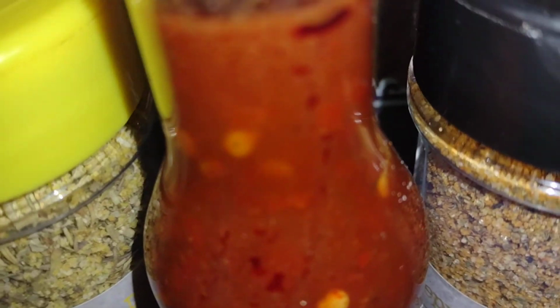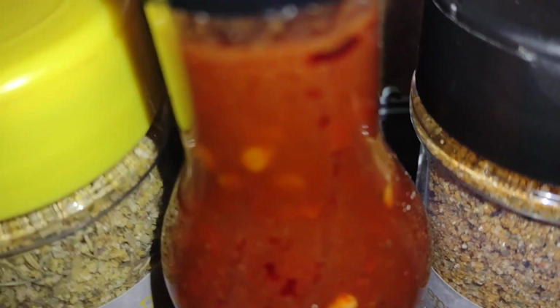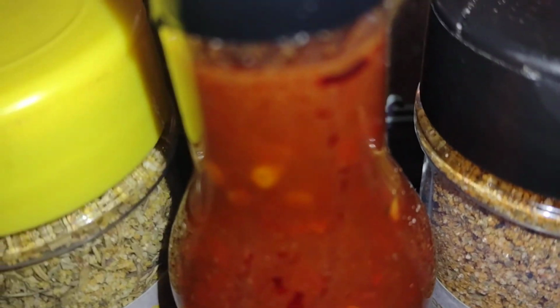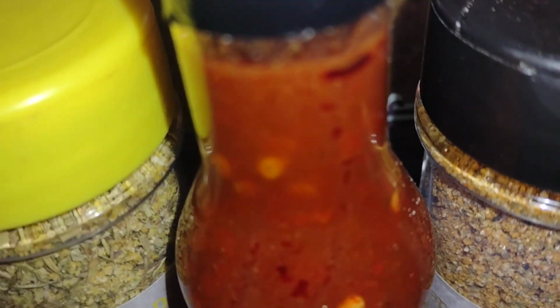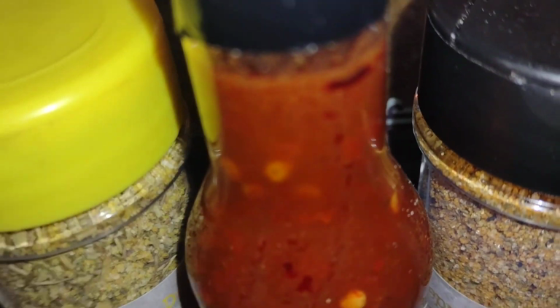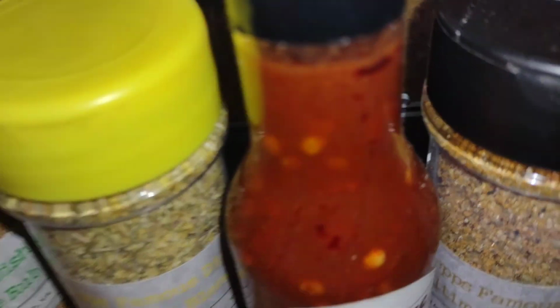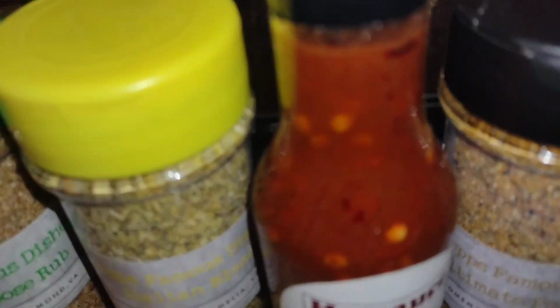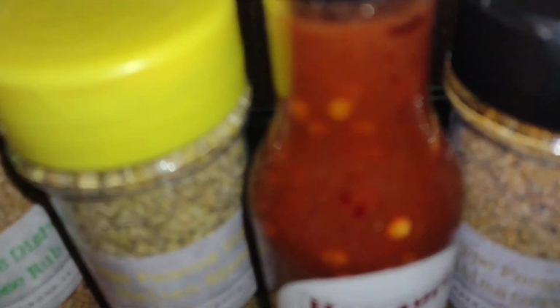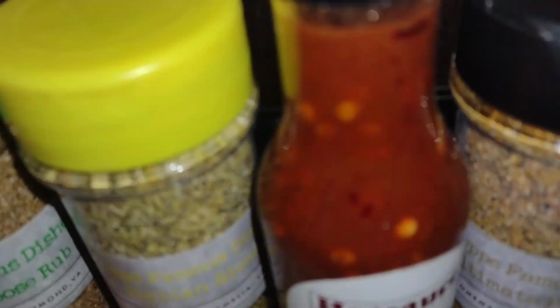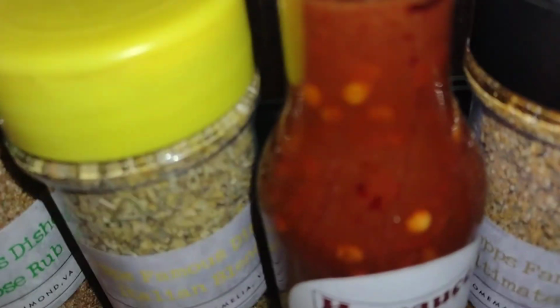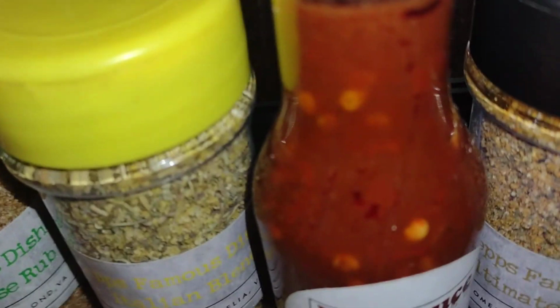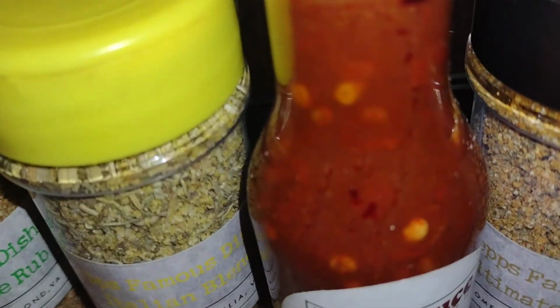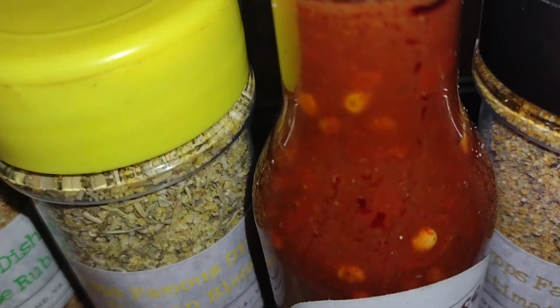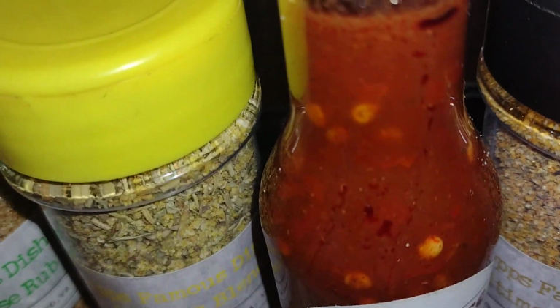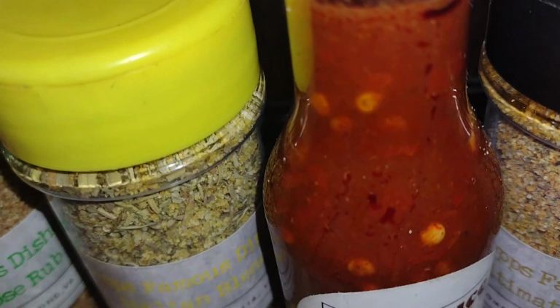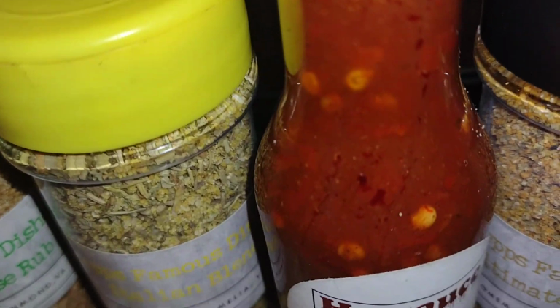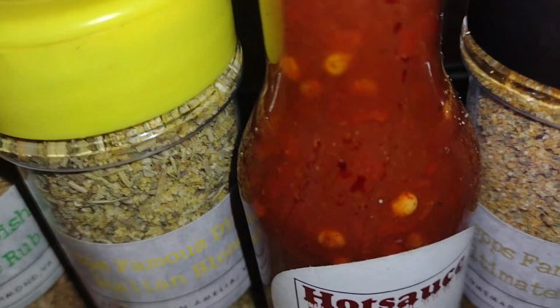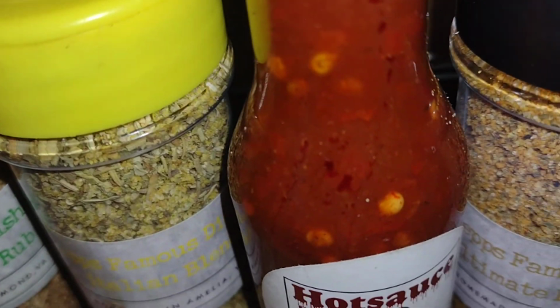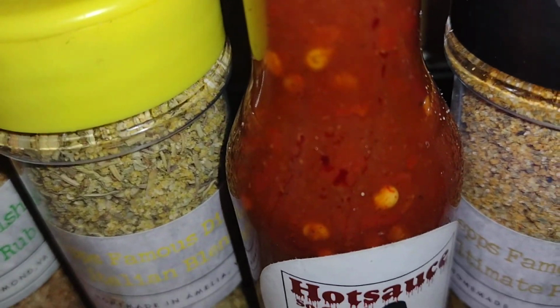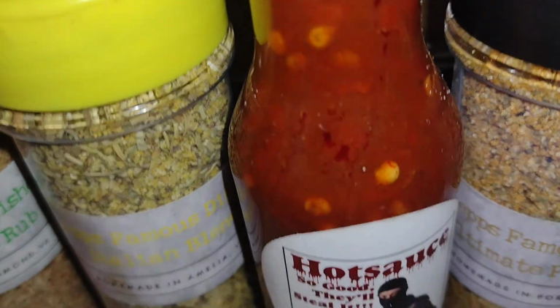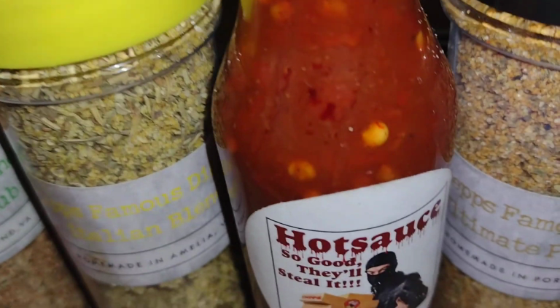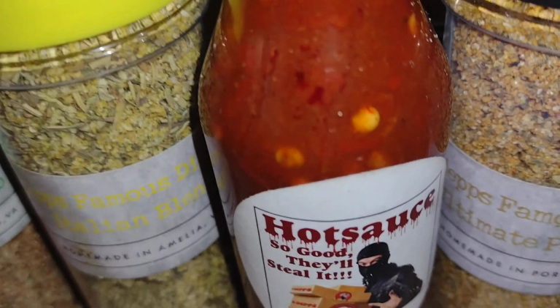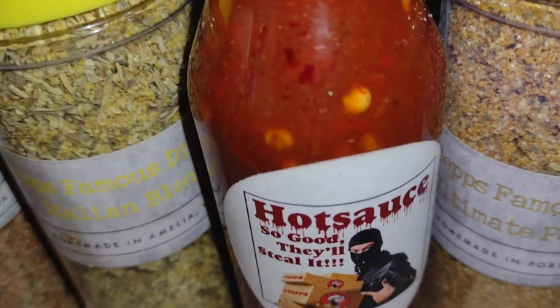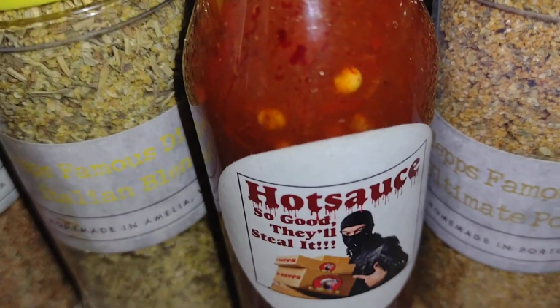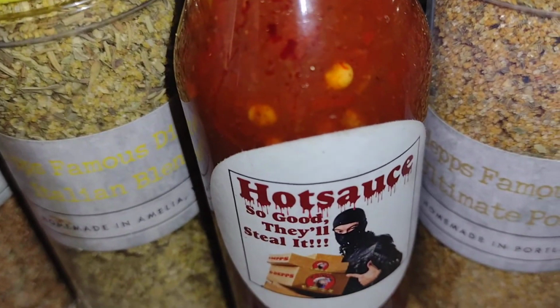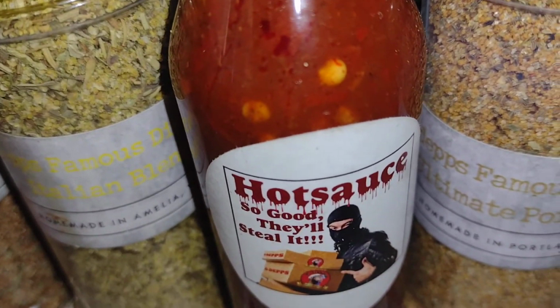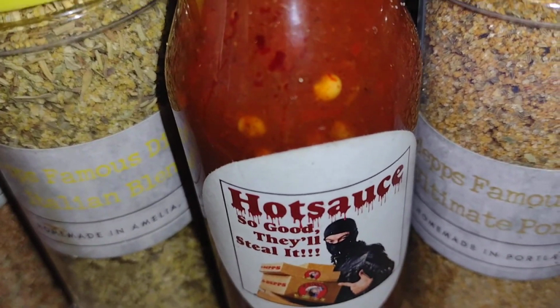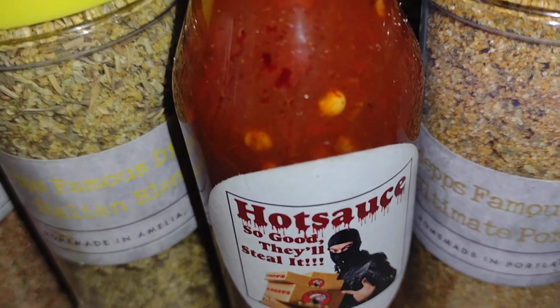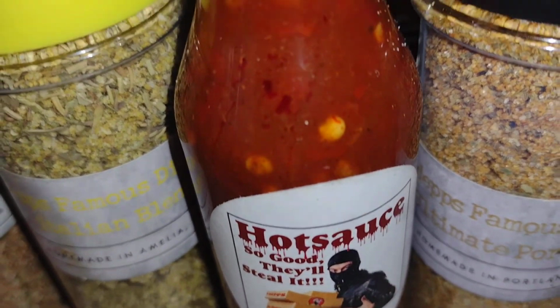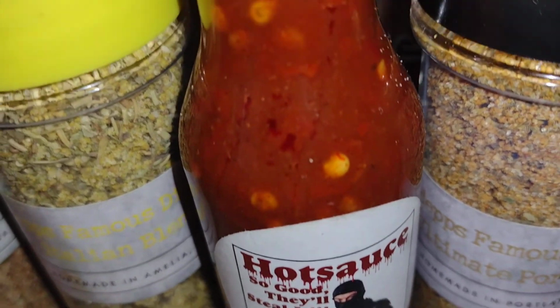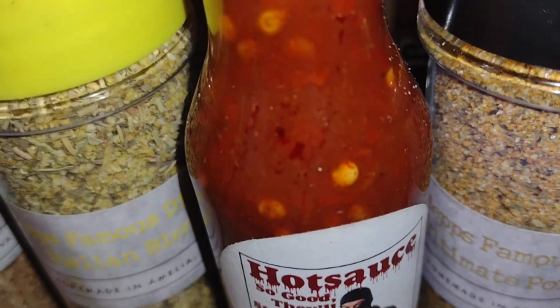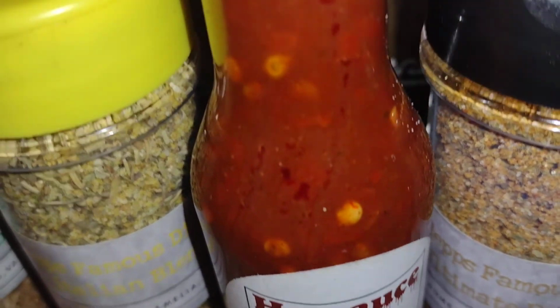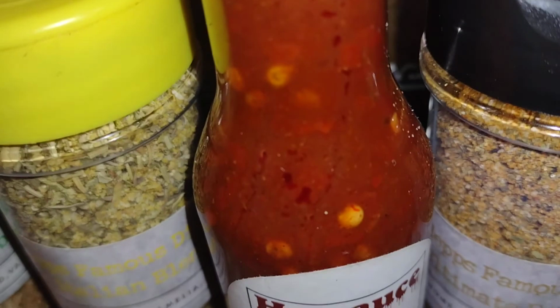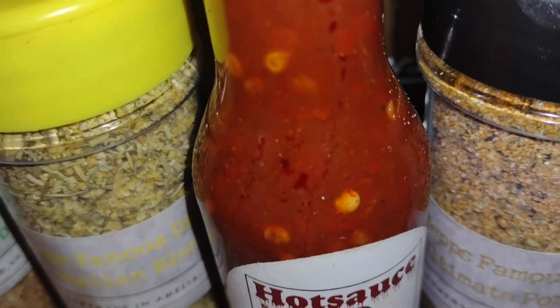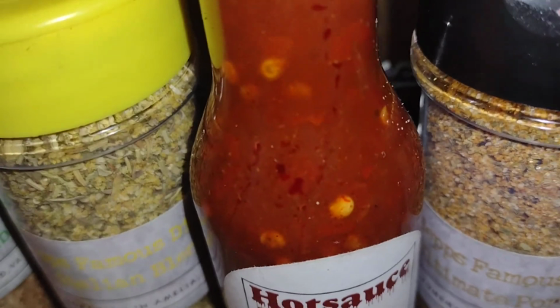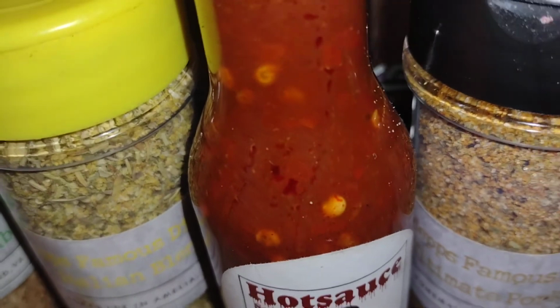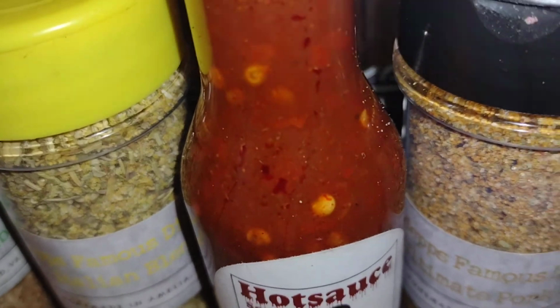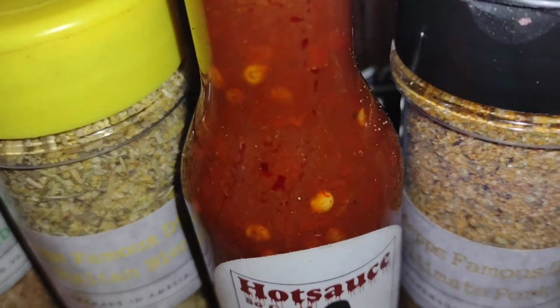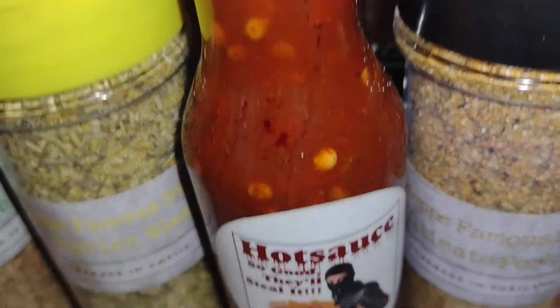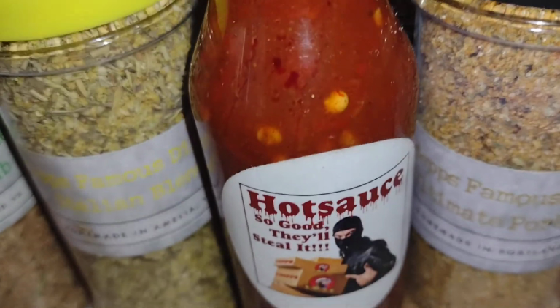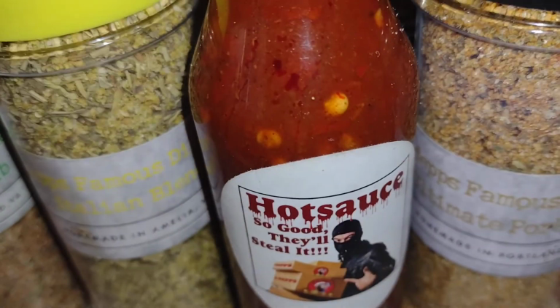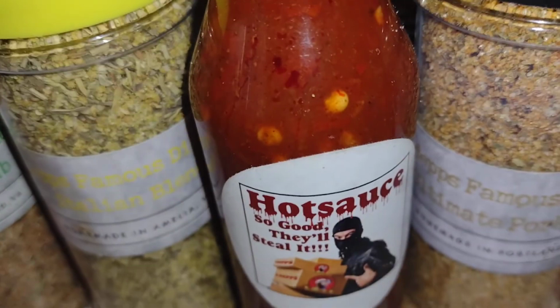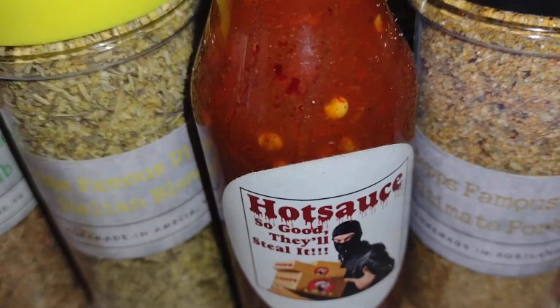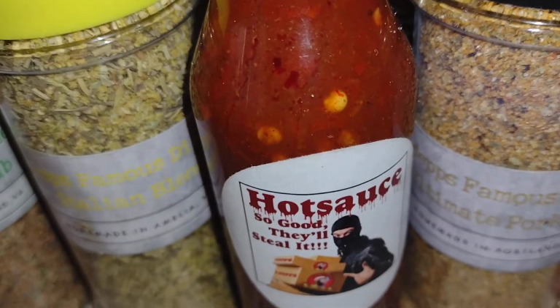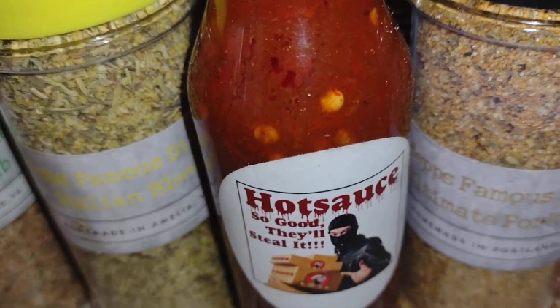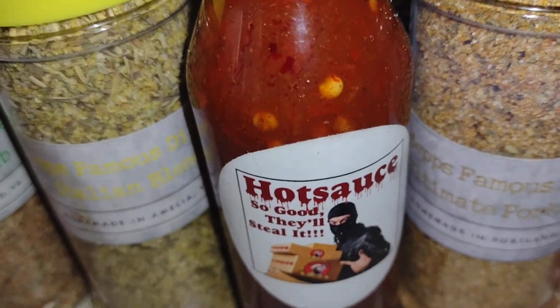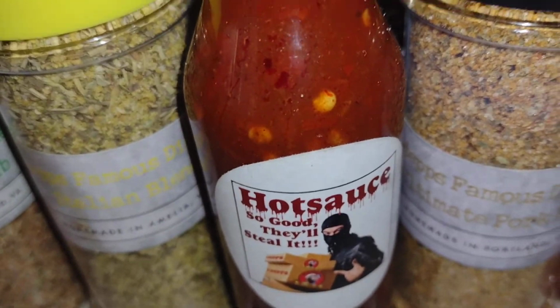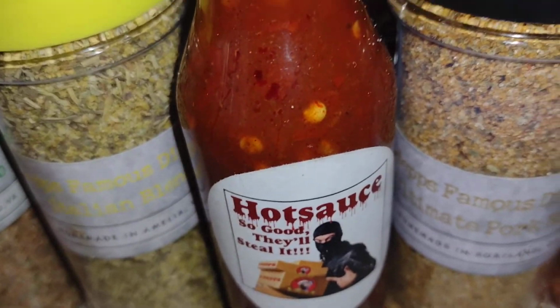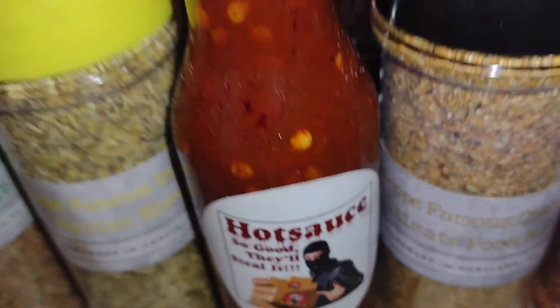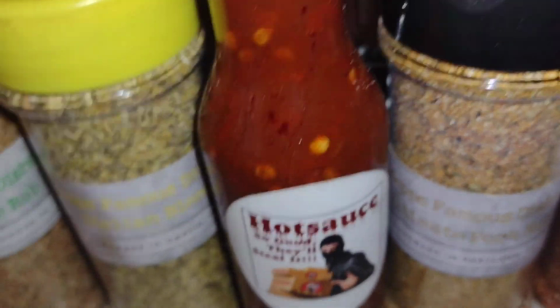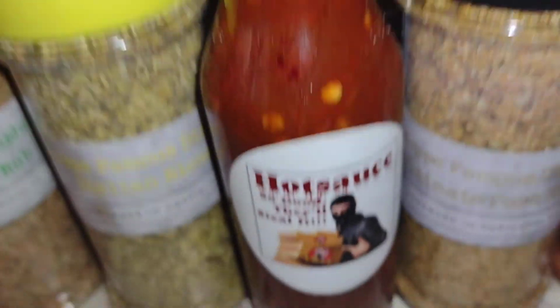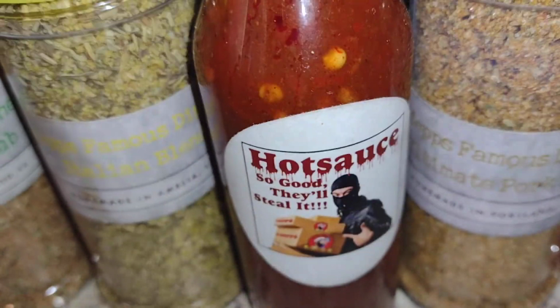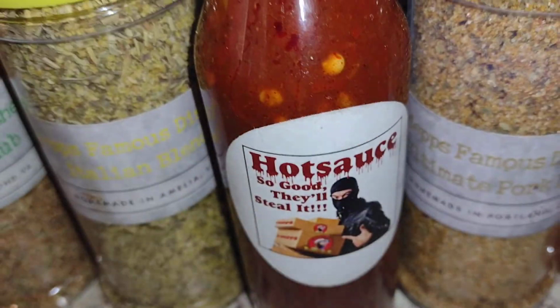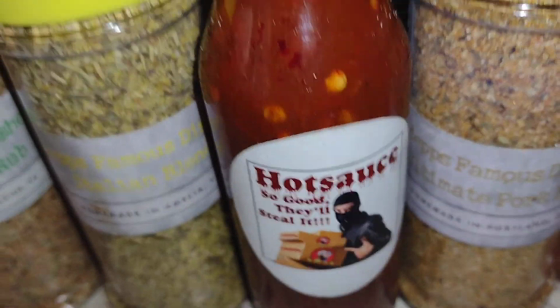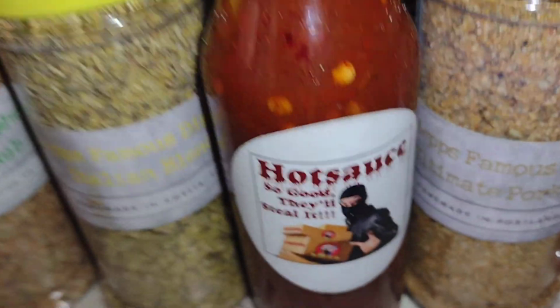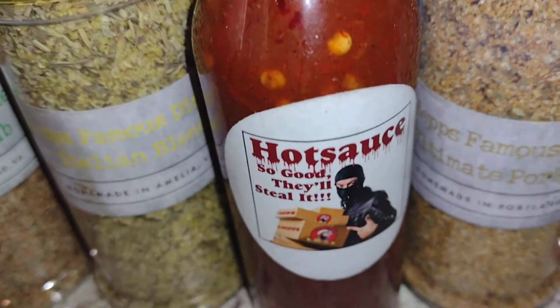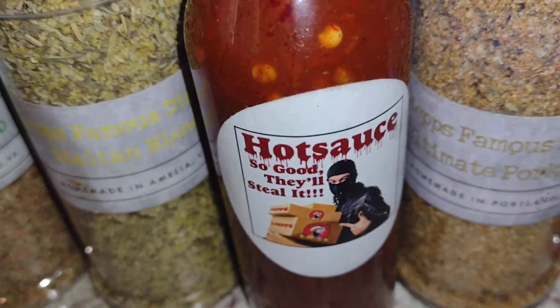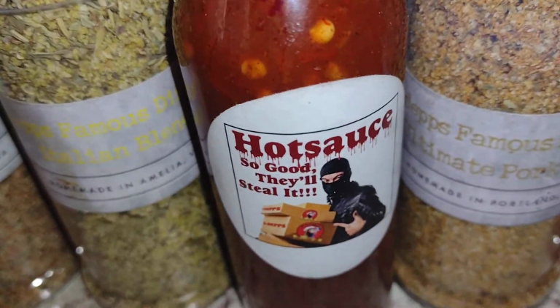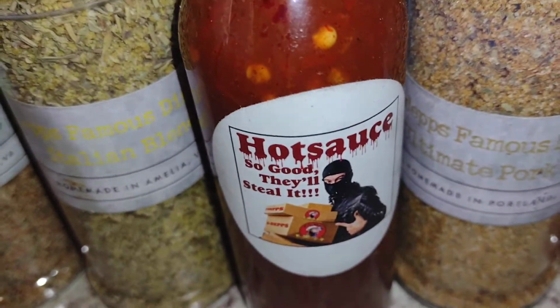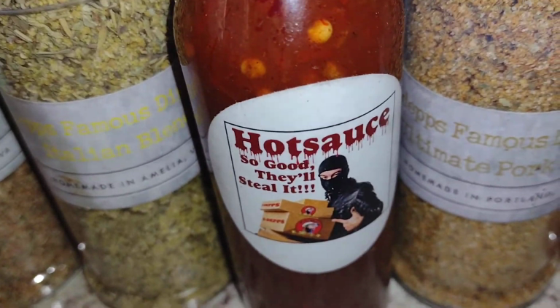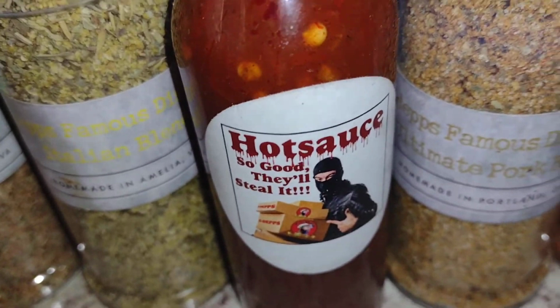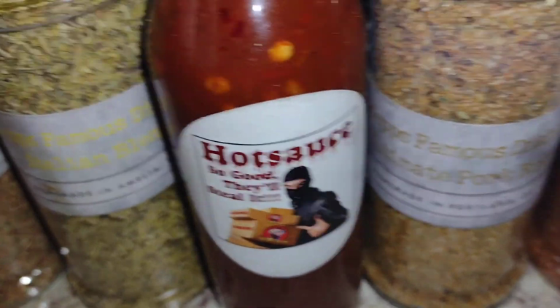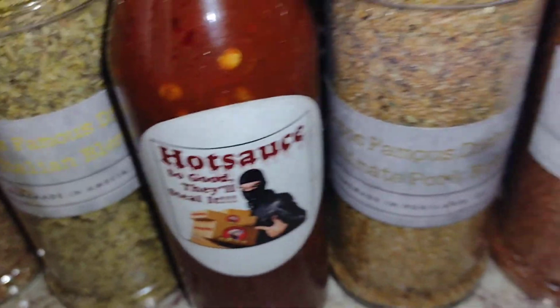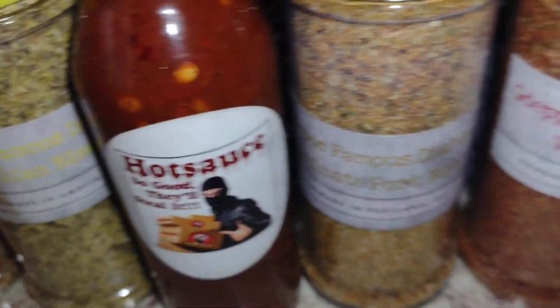What did I say that hot sauce bottle looks like that? Yeah, I know. Exactly. Based on a true story.